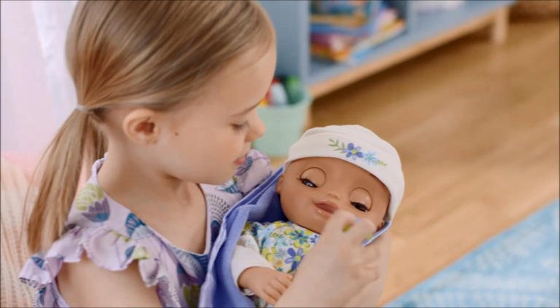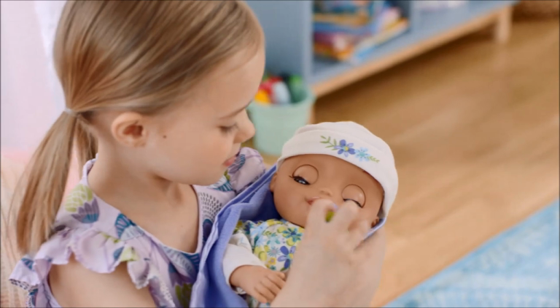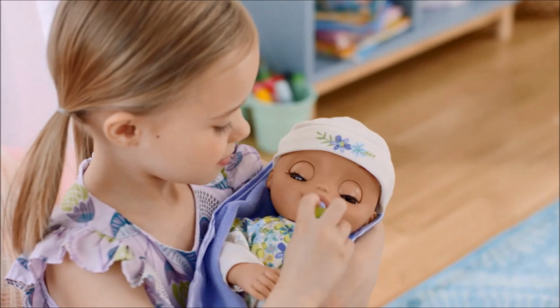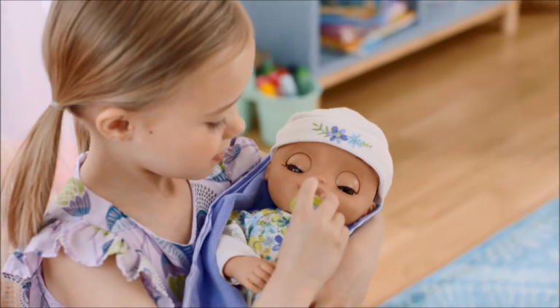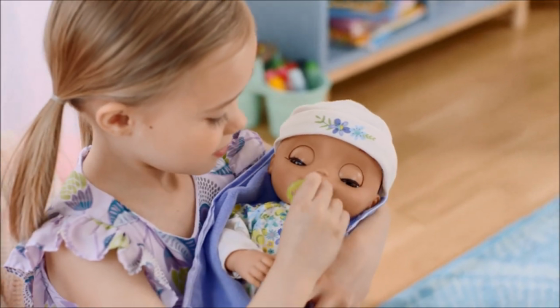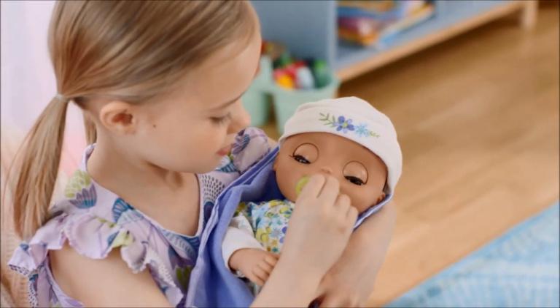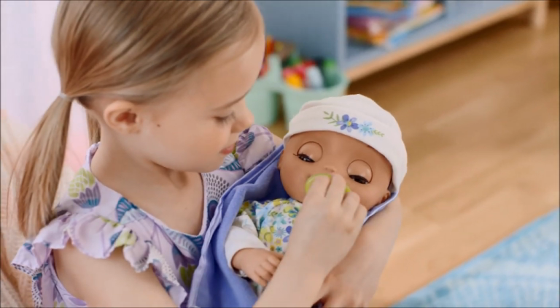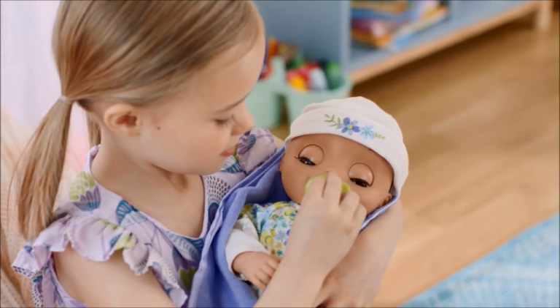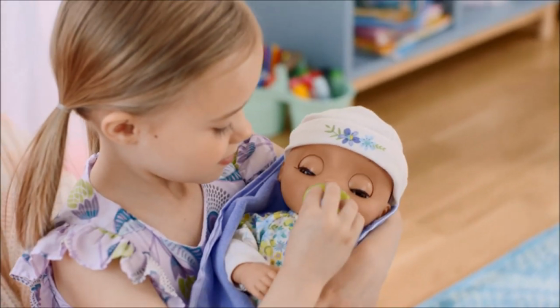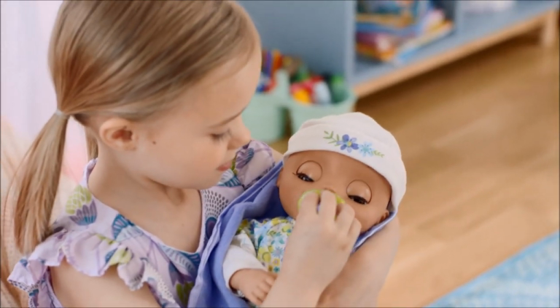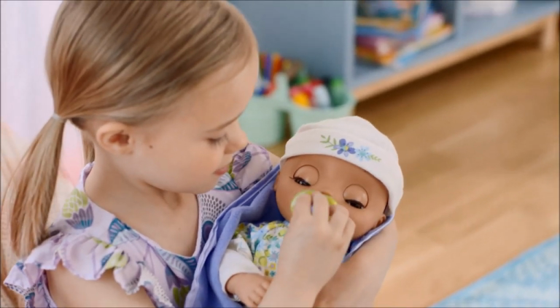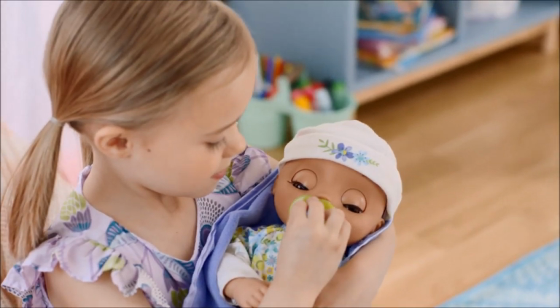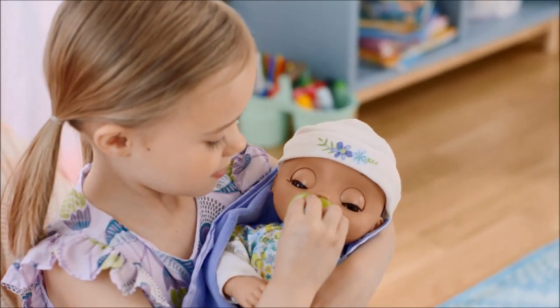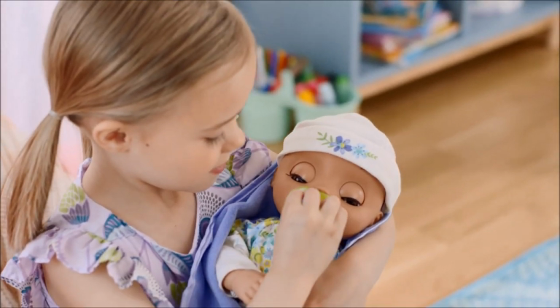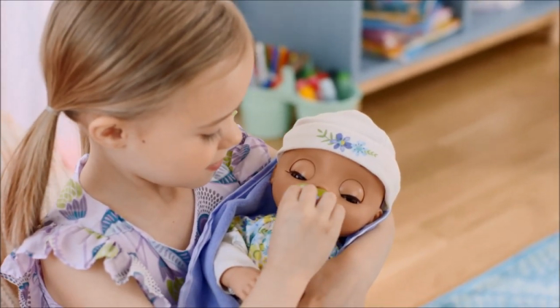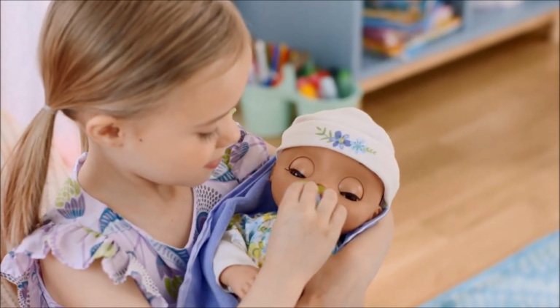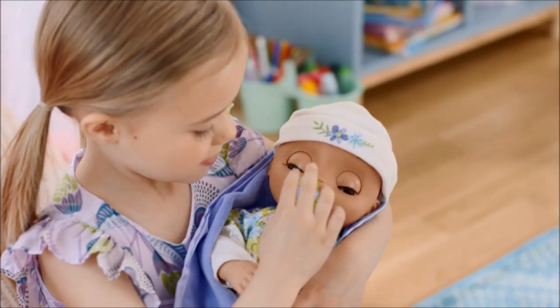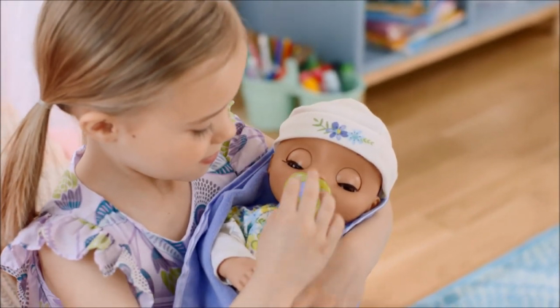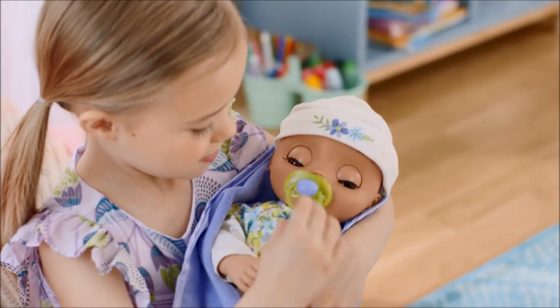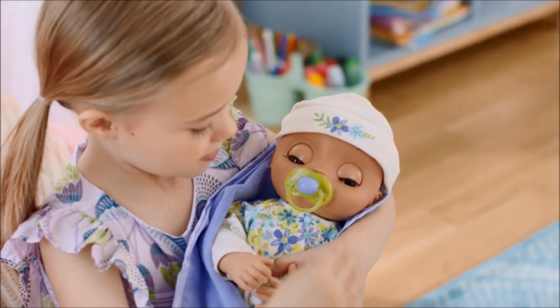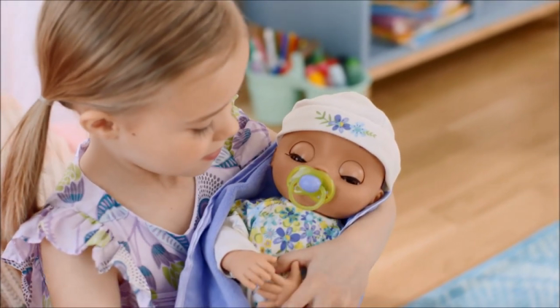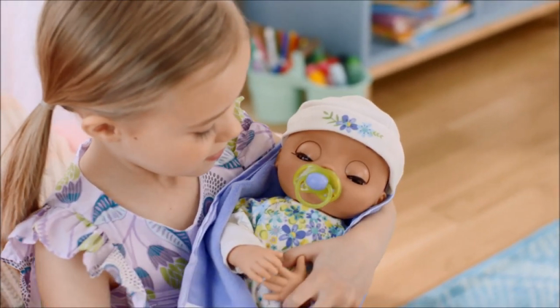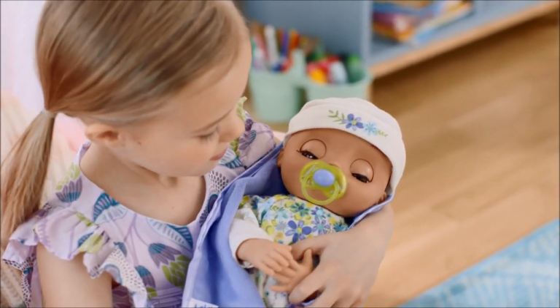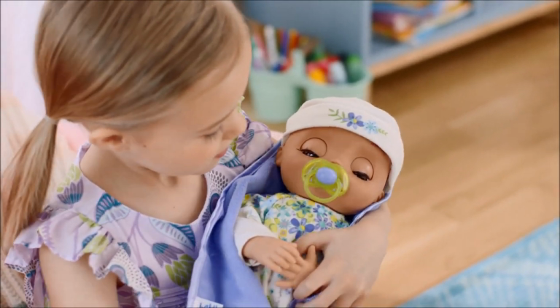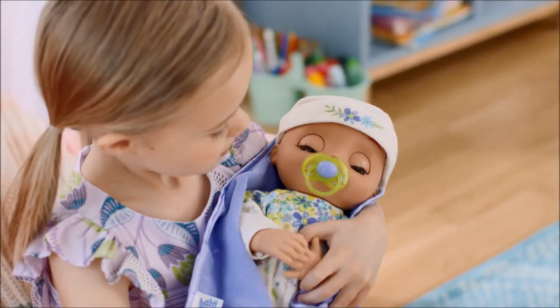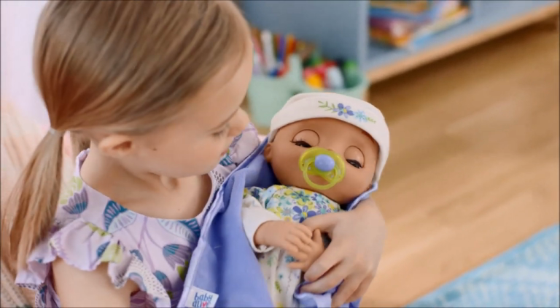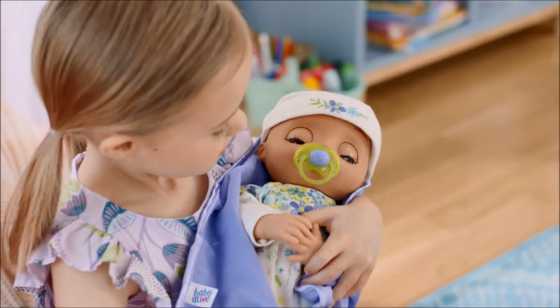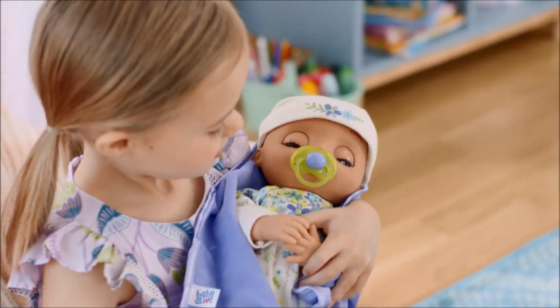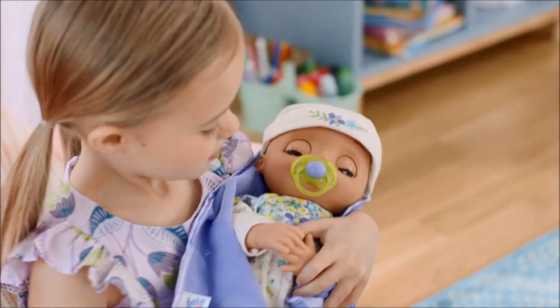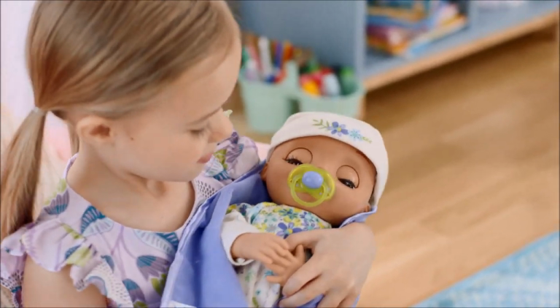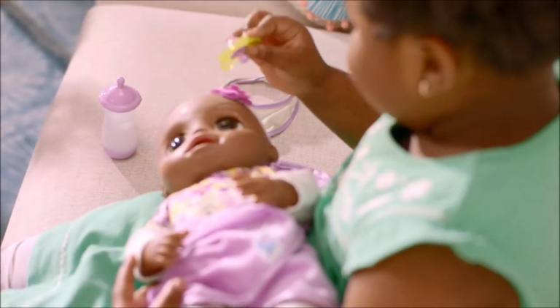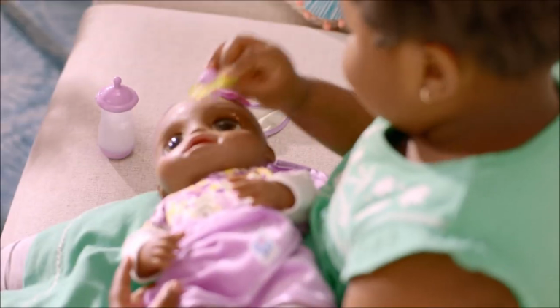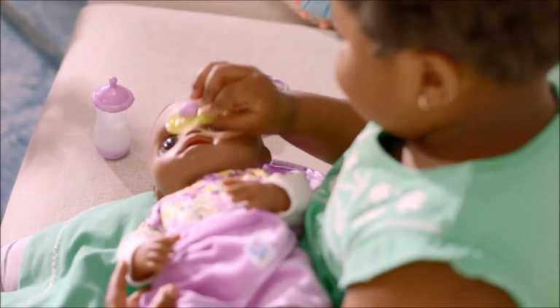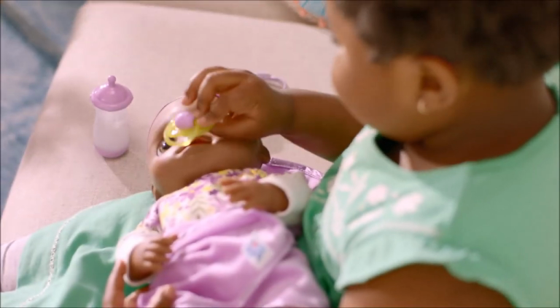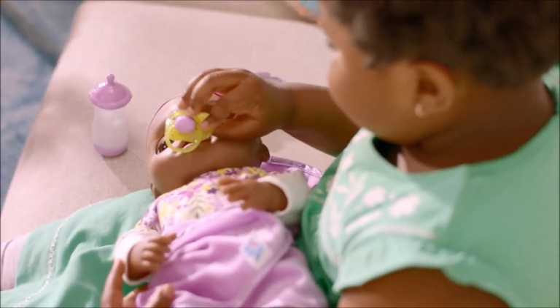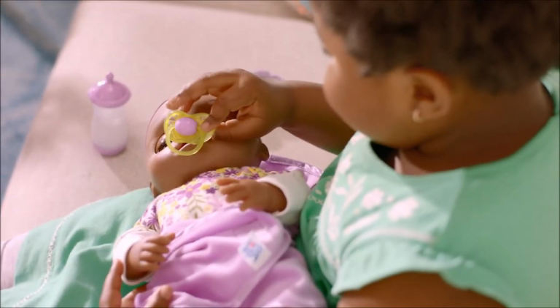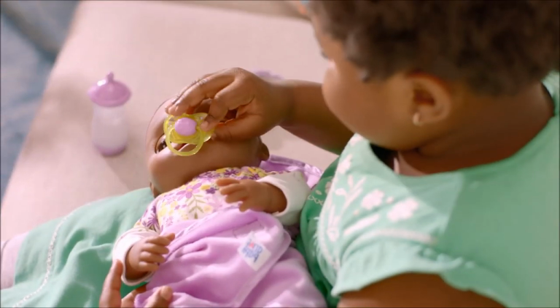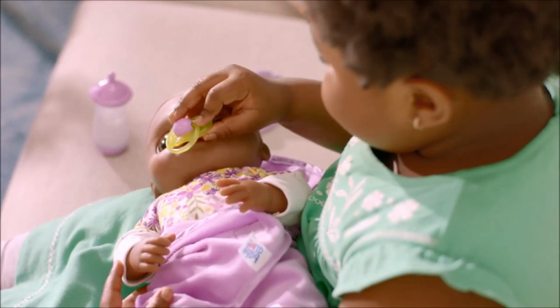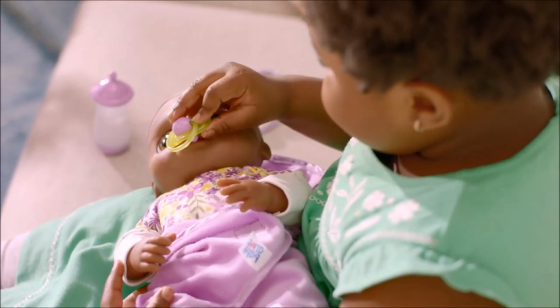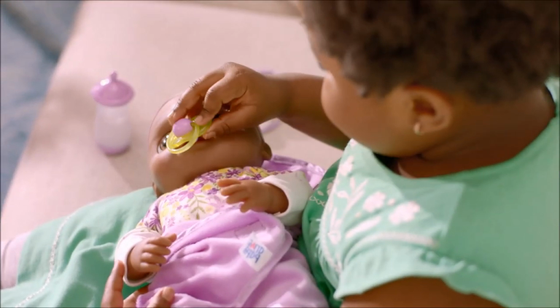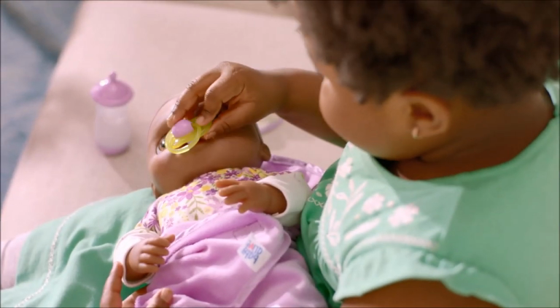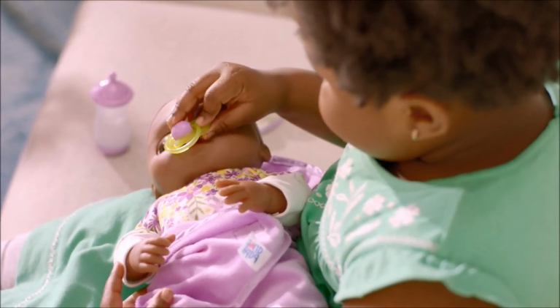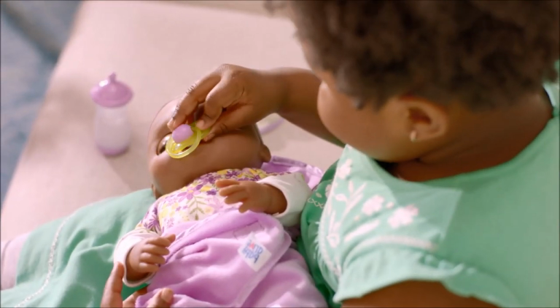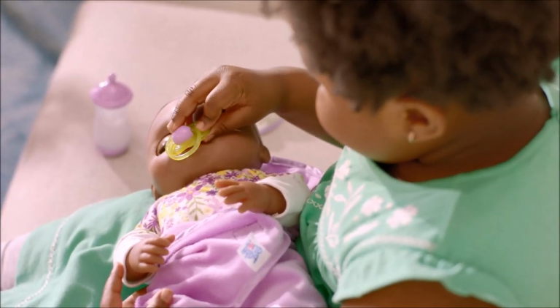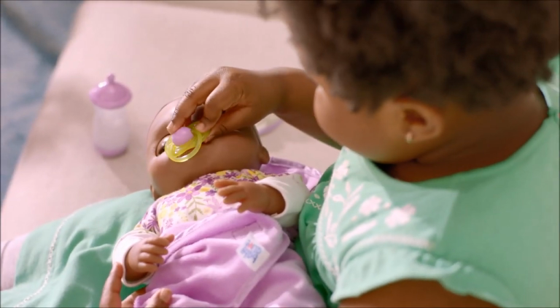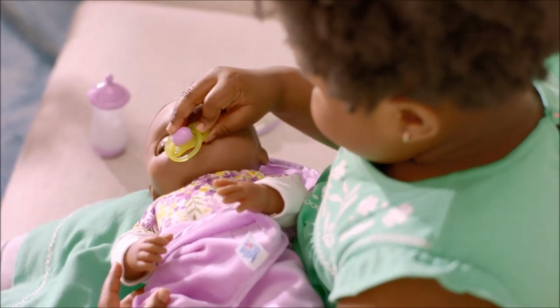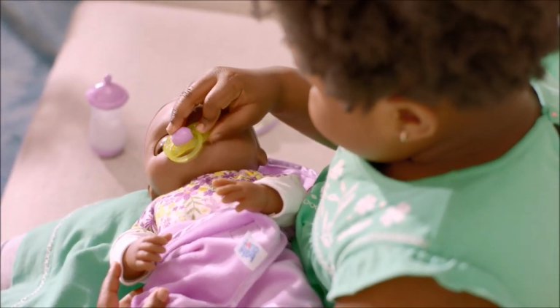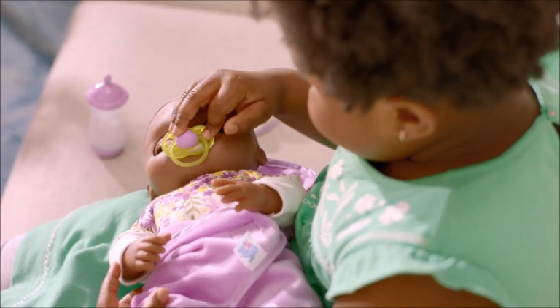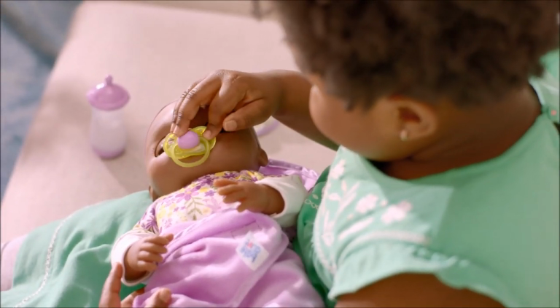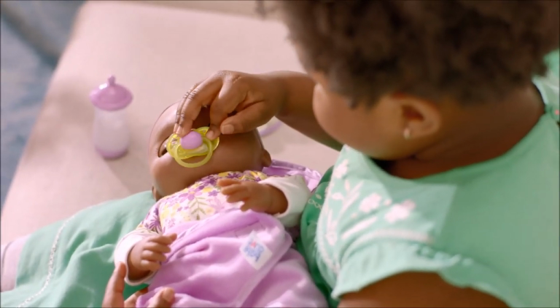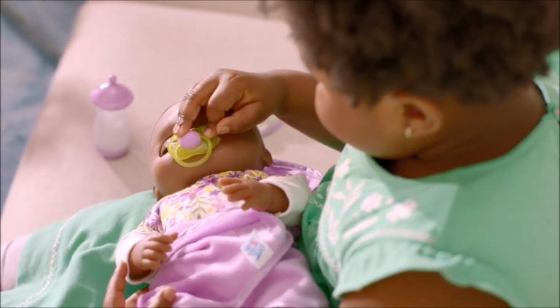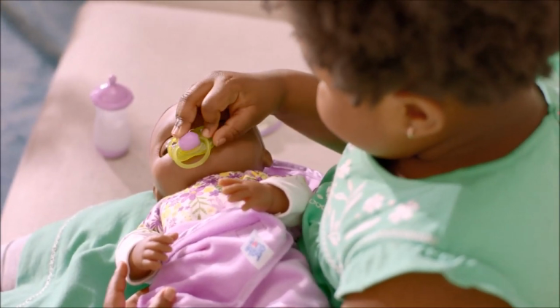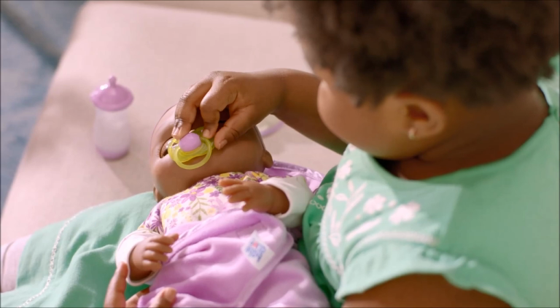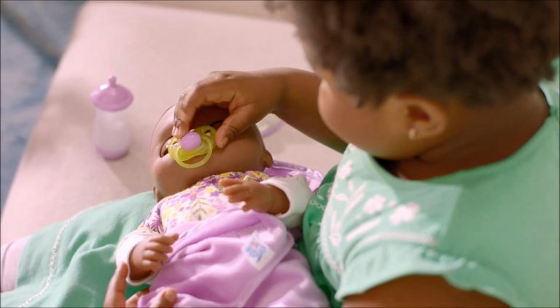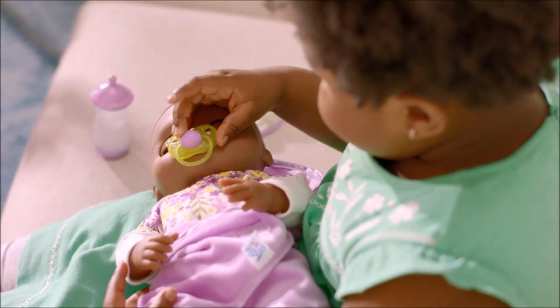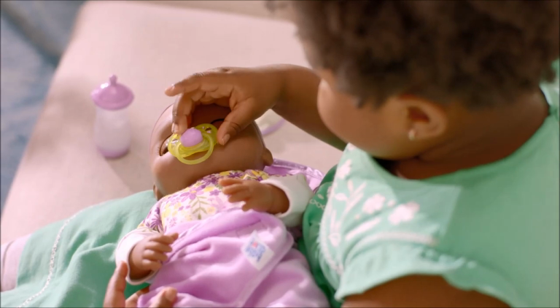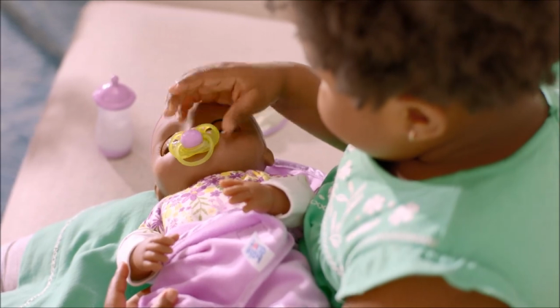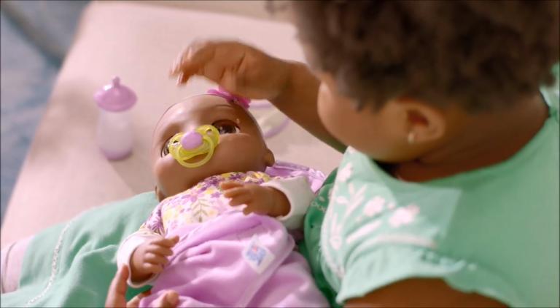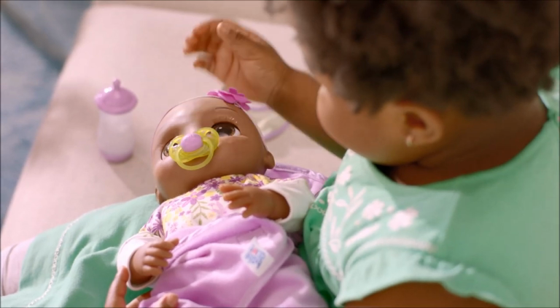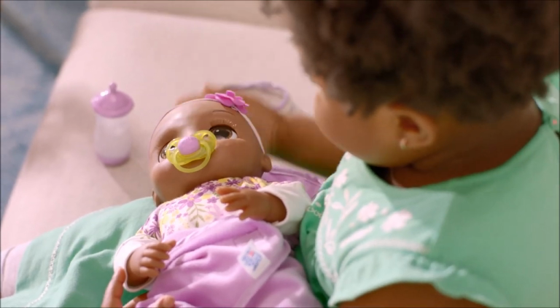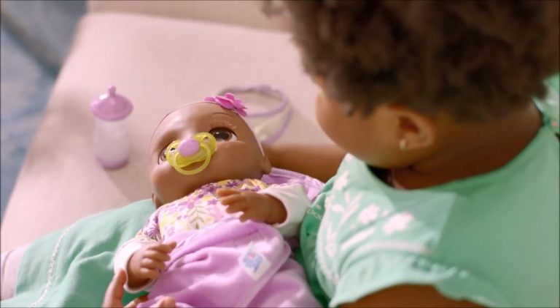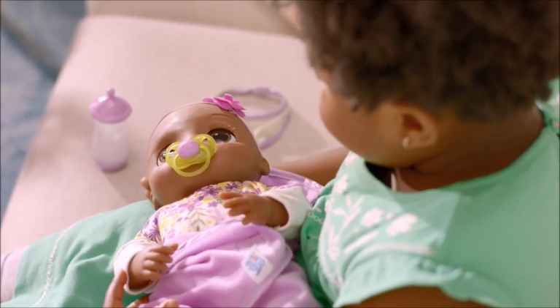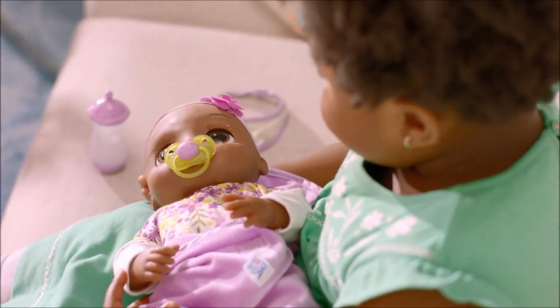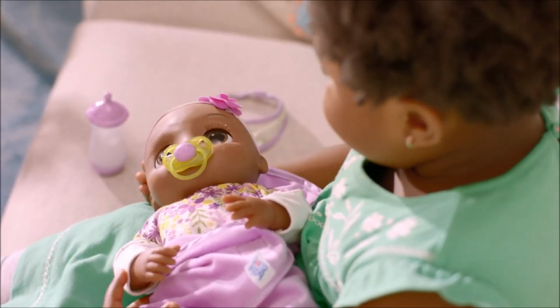Her pacifier soothes her. Make sure her pacifier is pressed firmly into her mouth for best response.